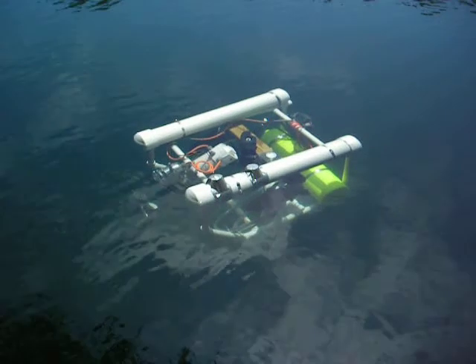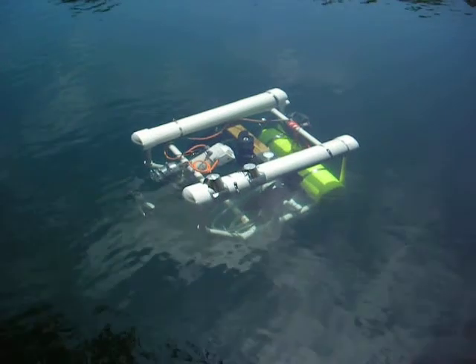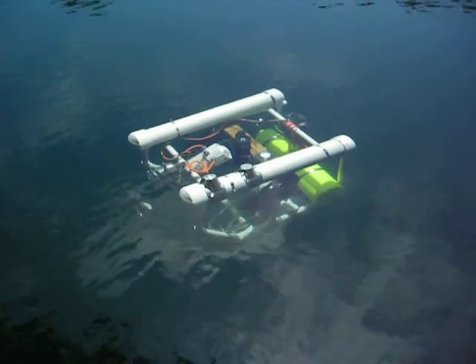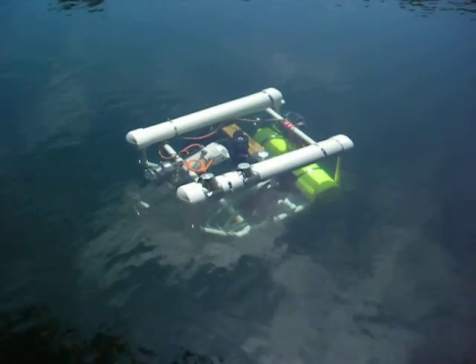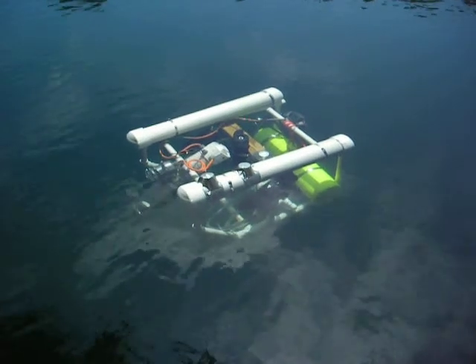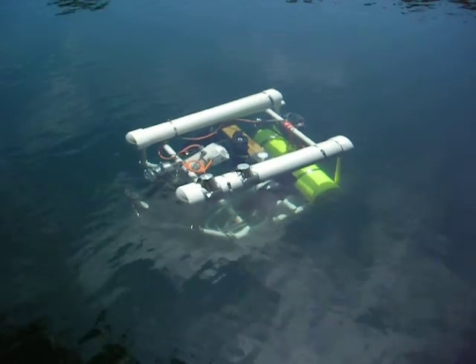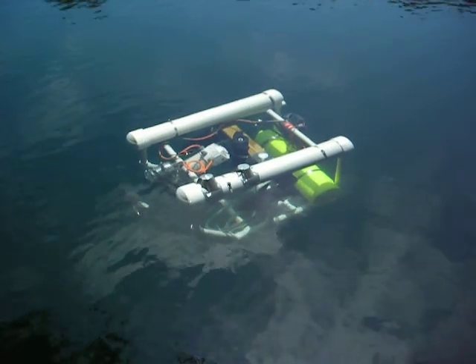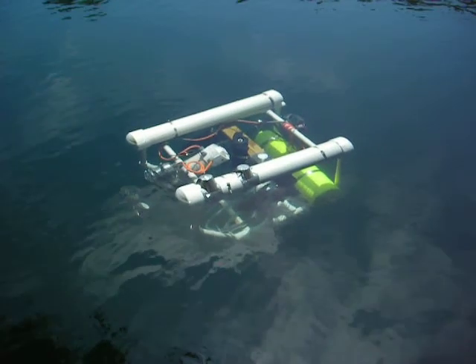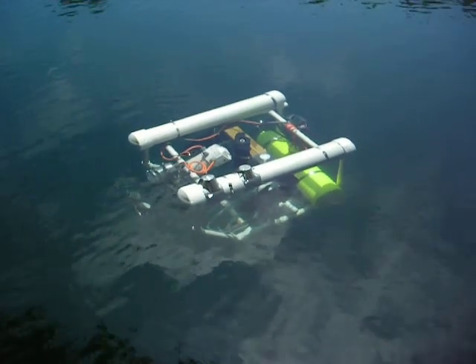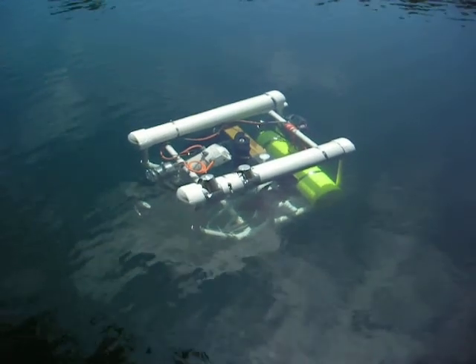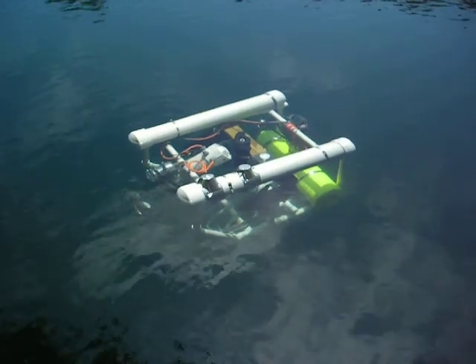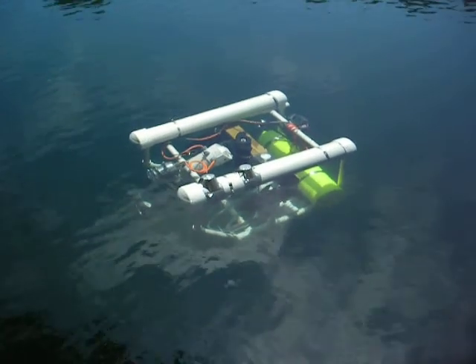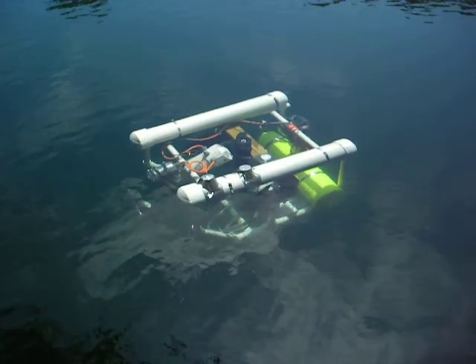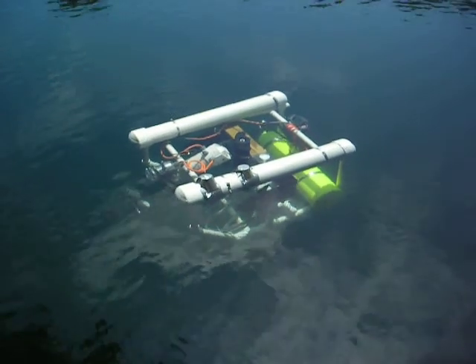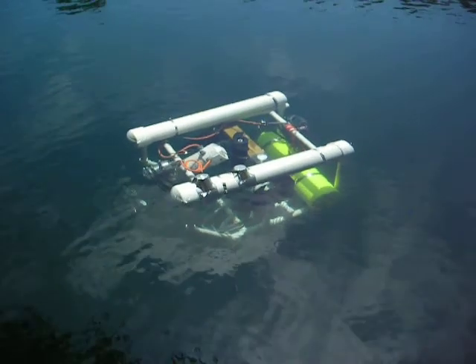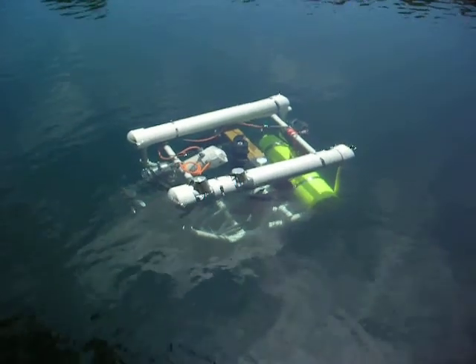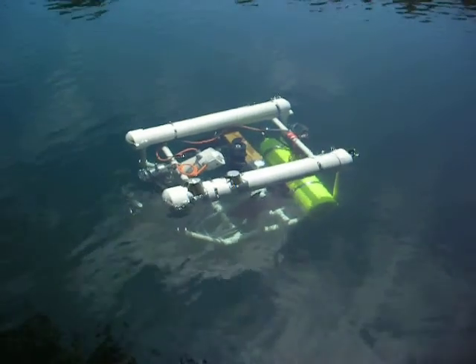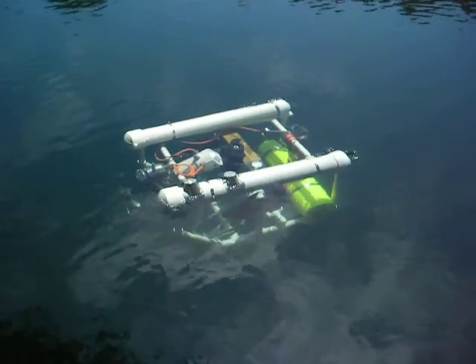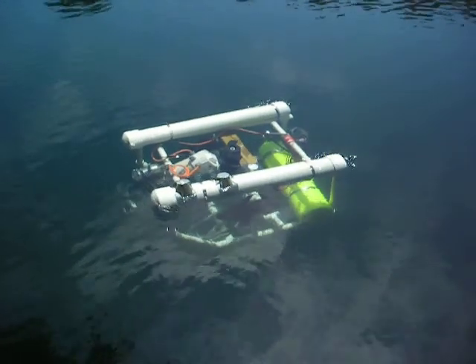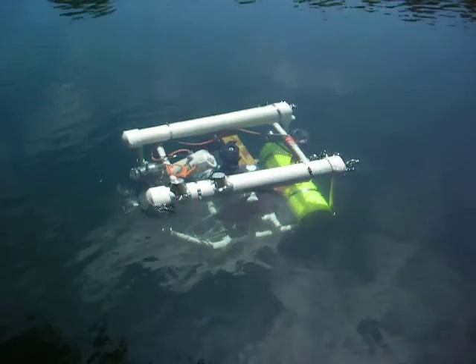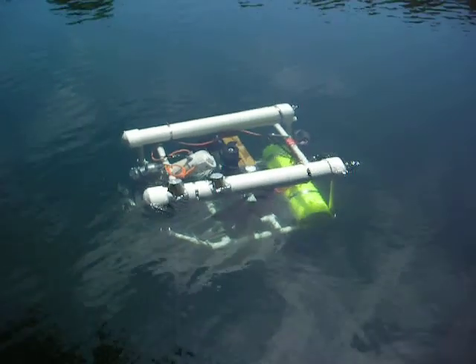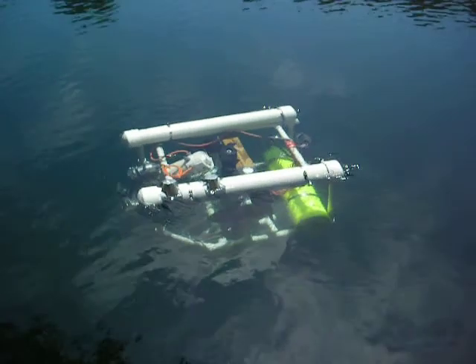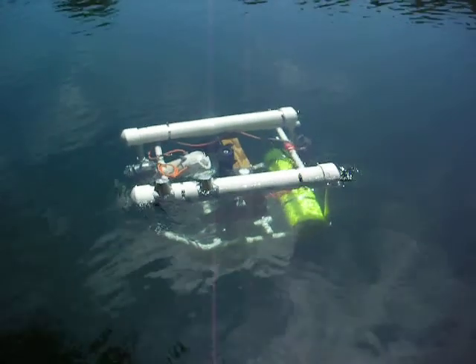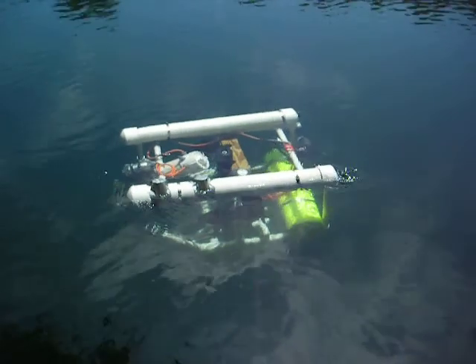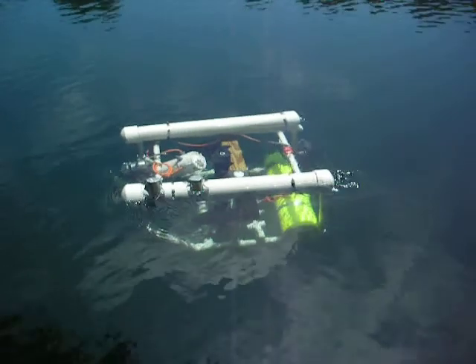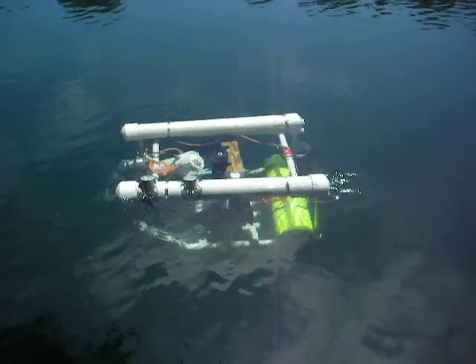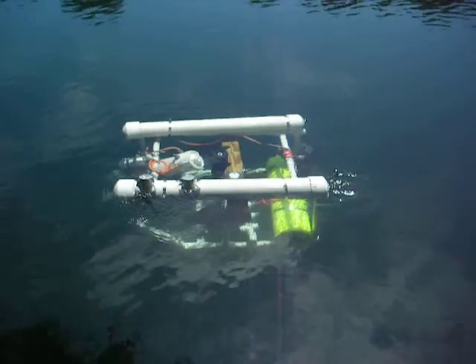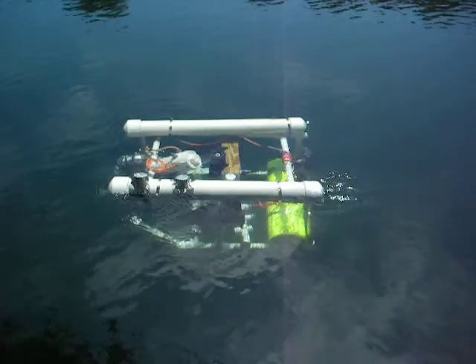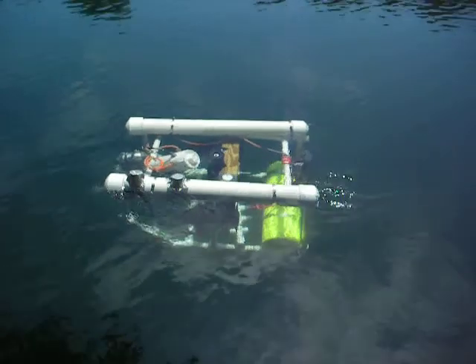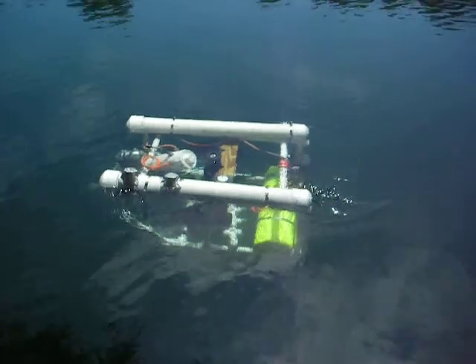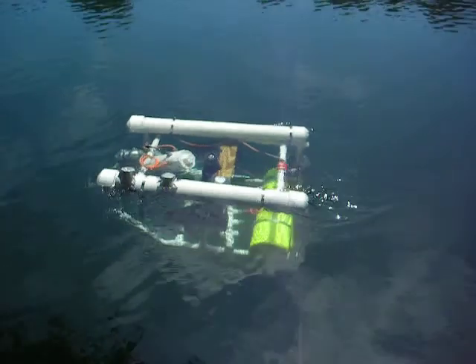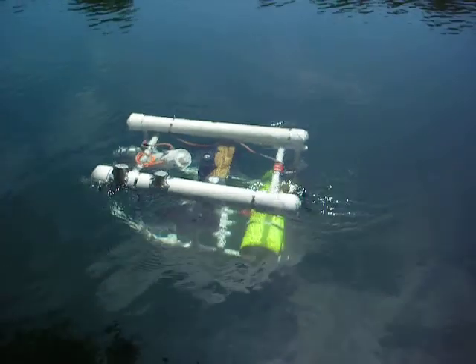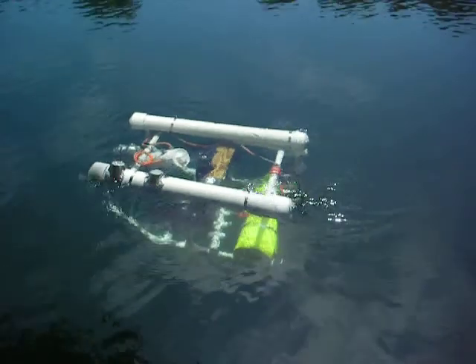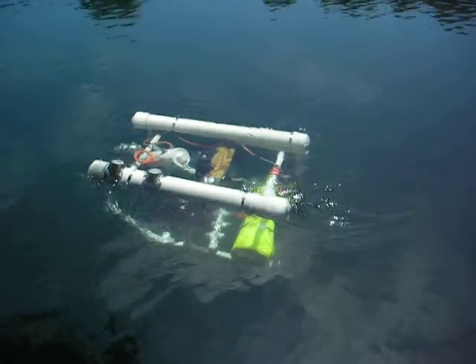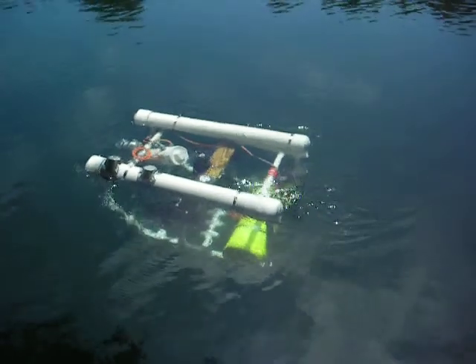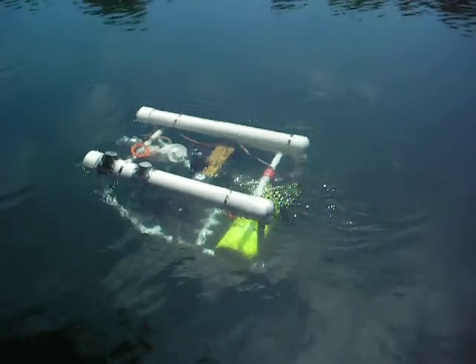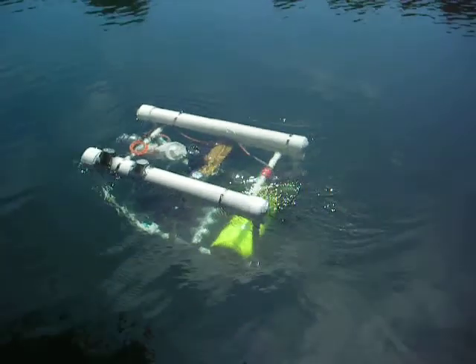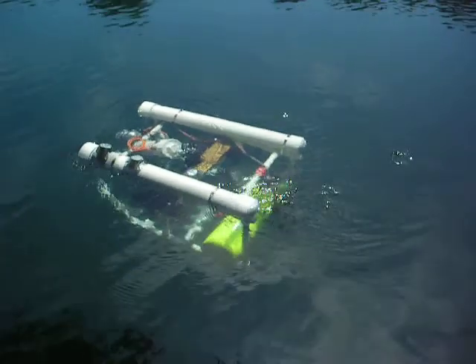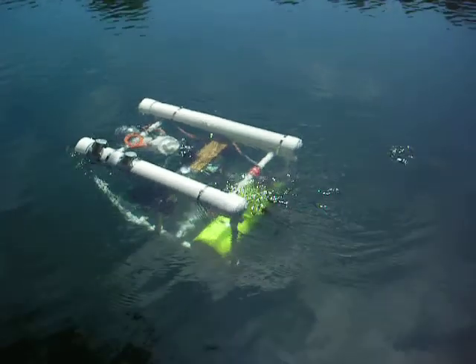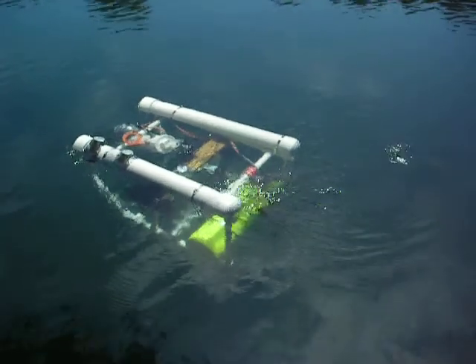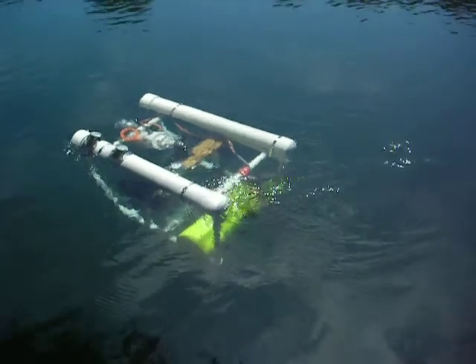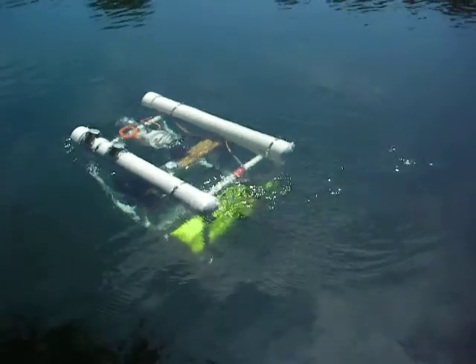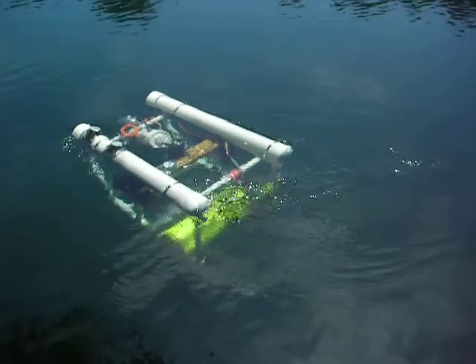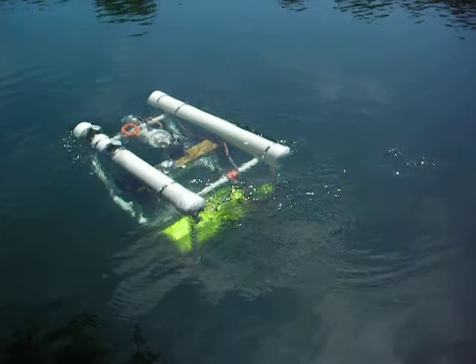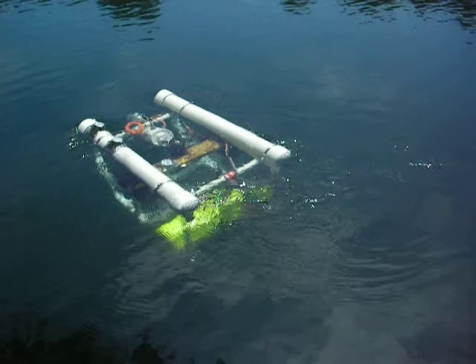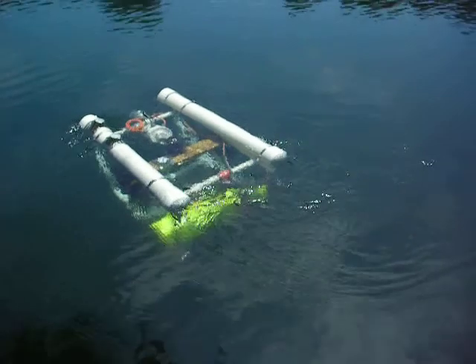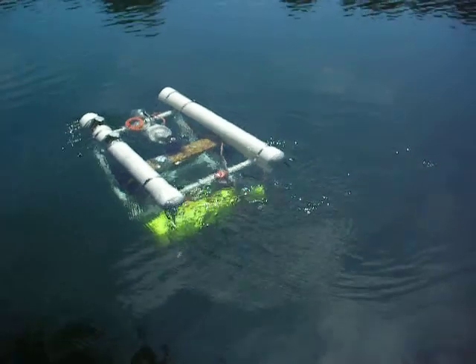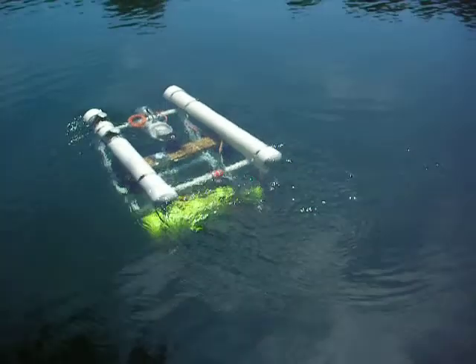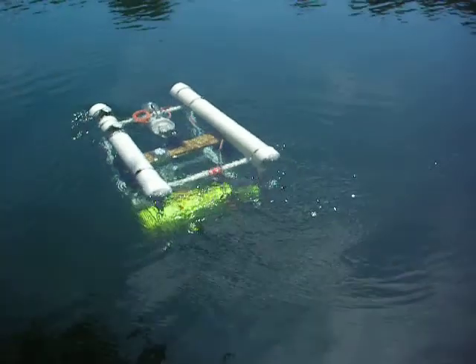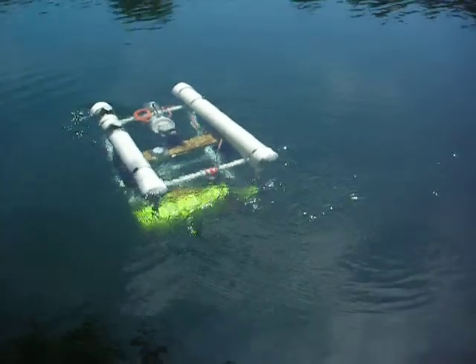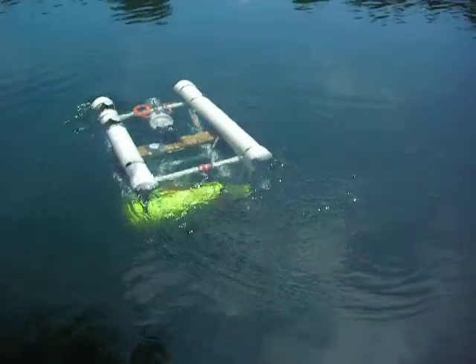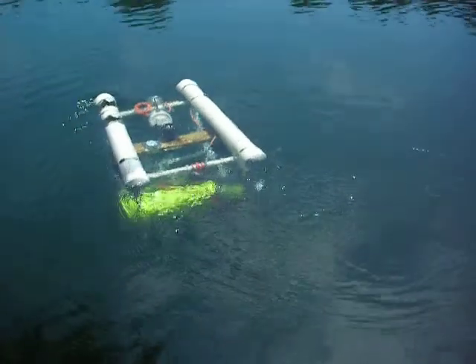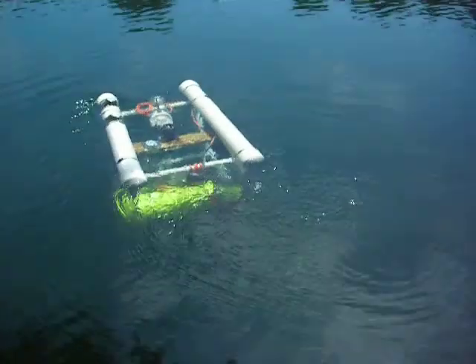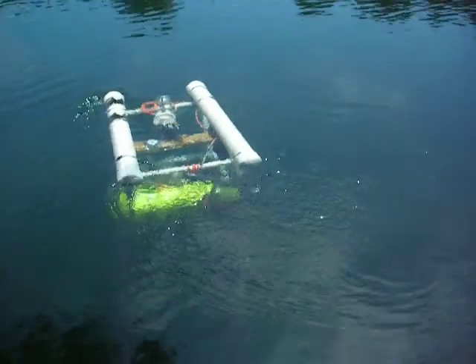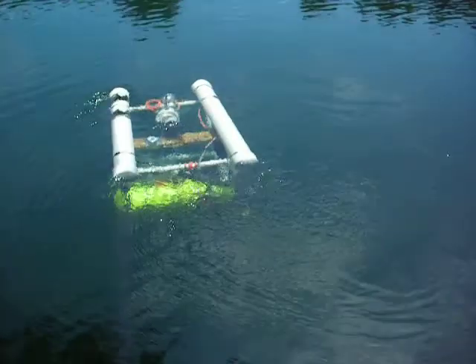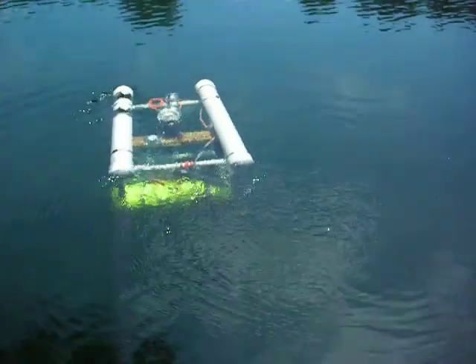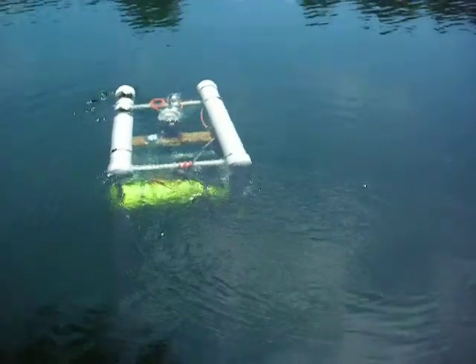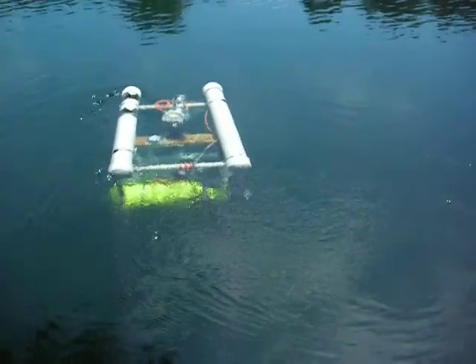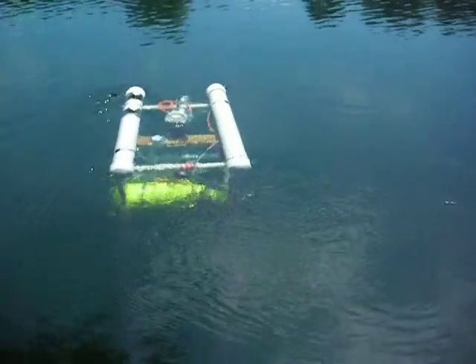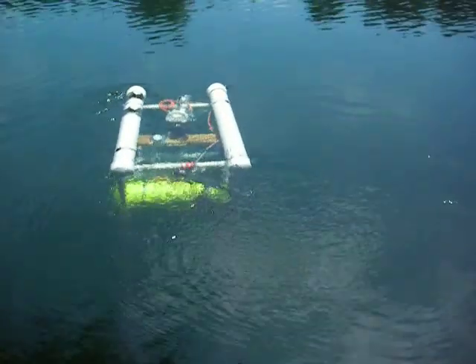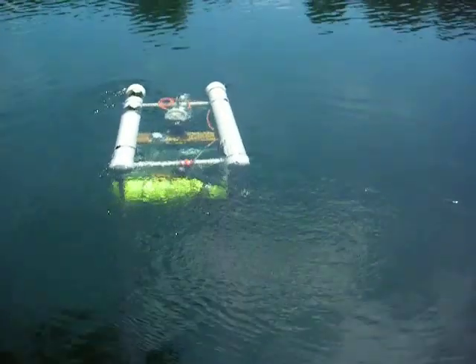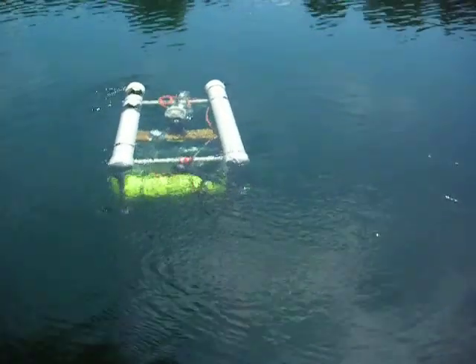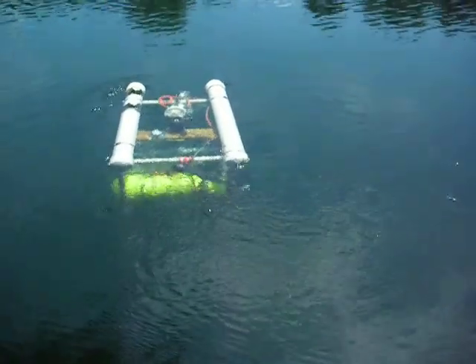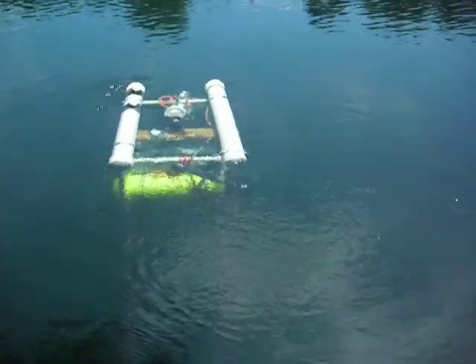I'm recording, so drive around a little bit. Make it look like it's supposed to be doing something.